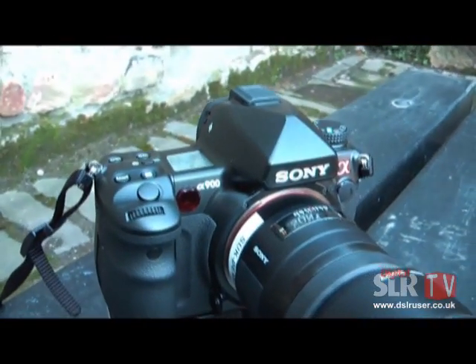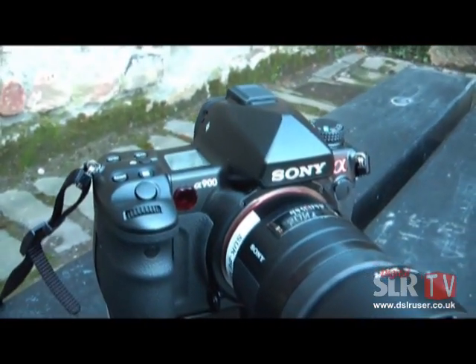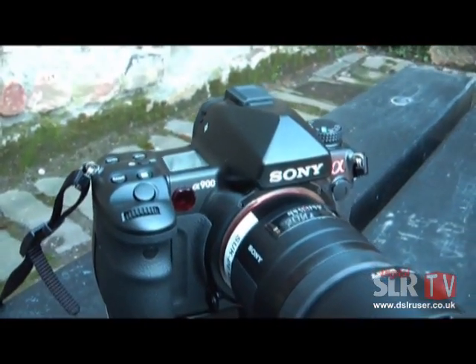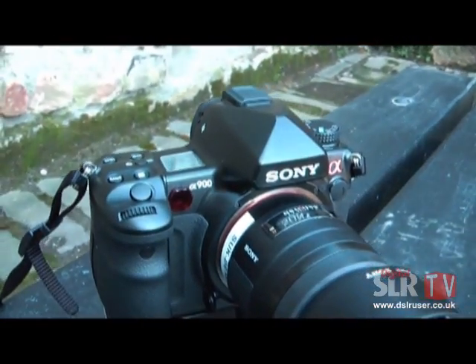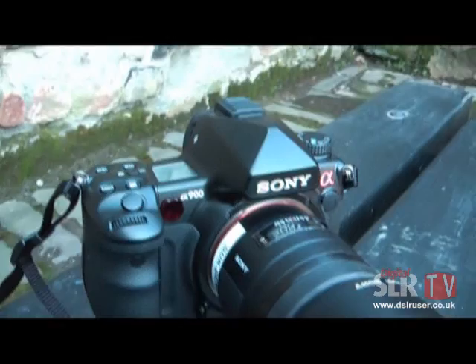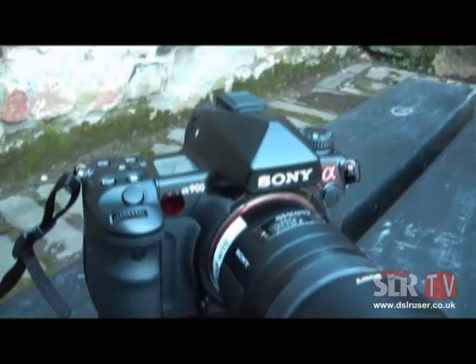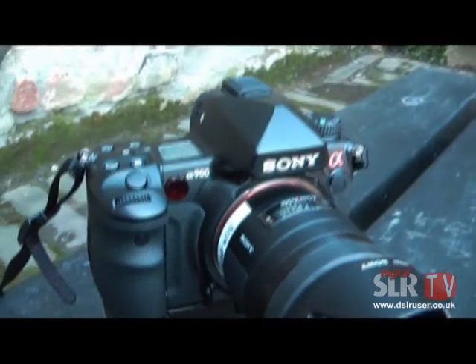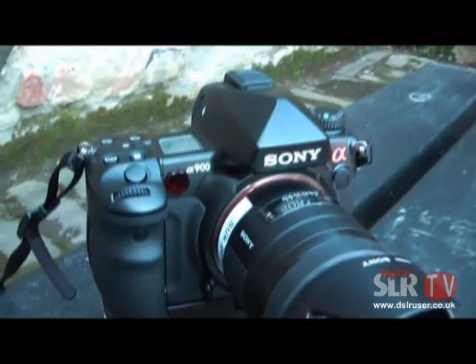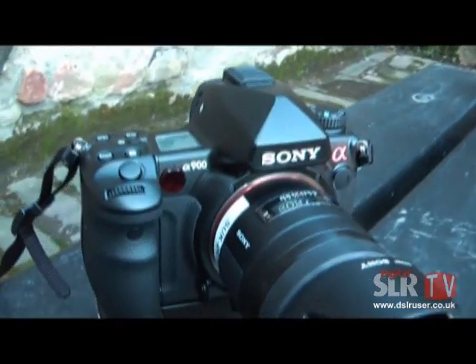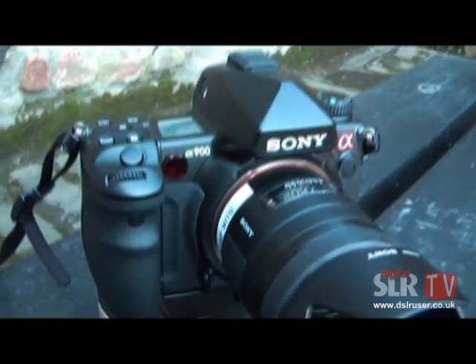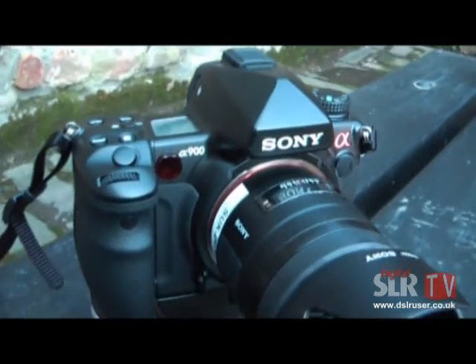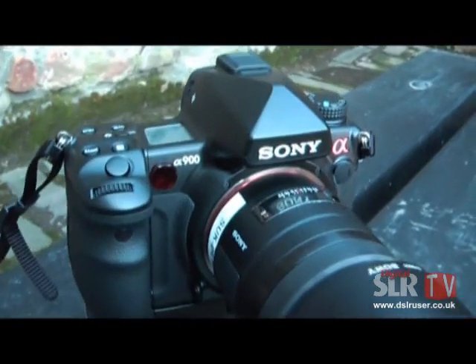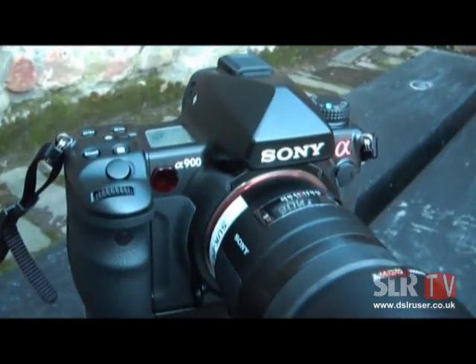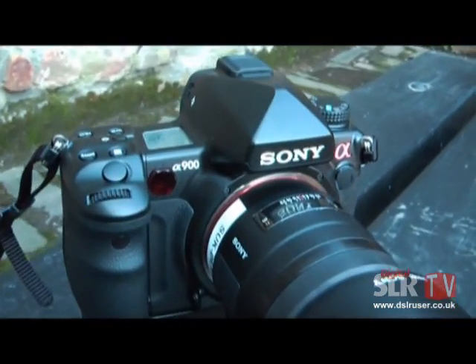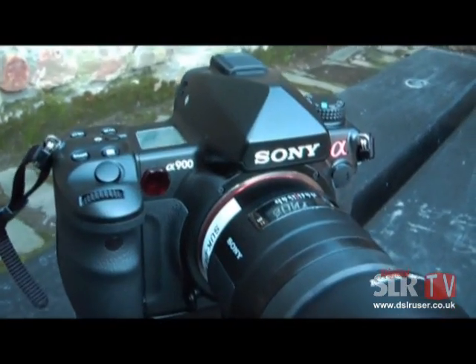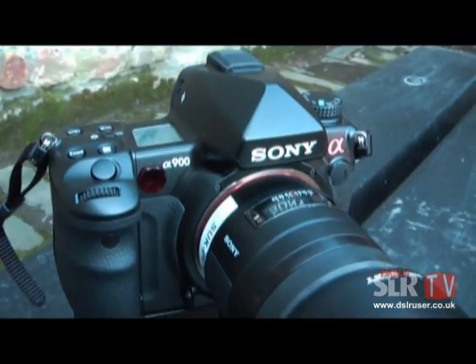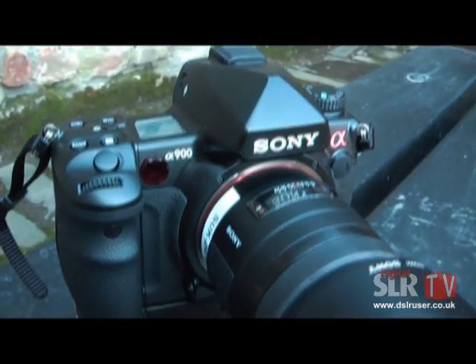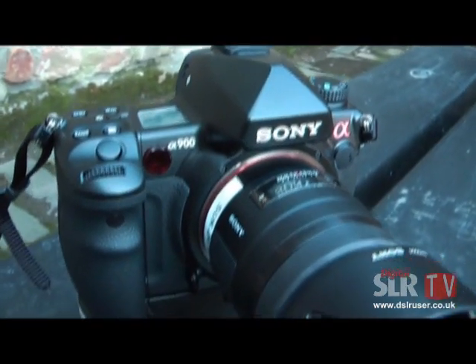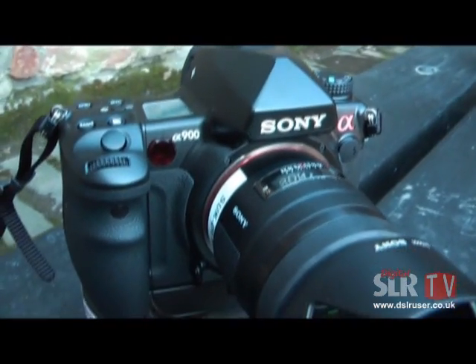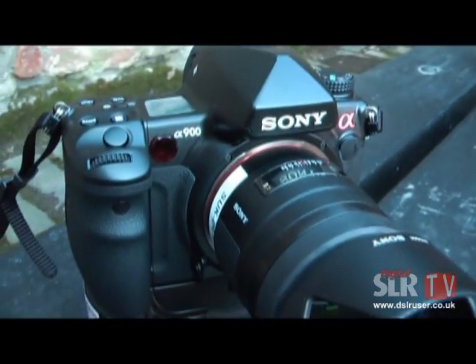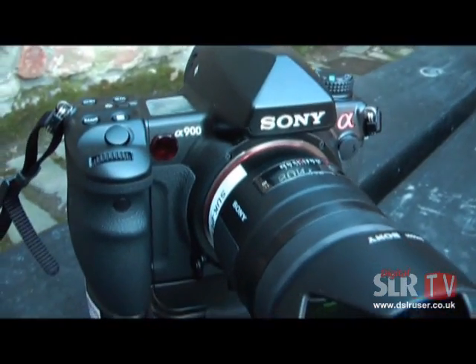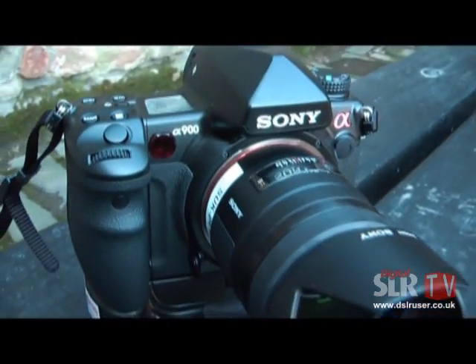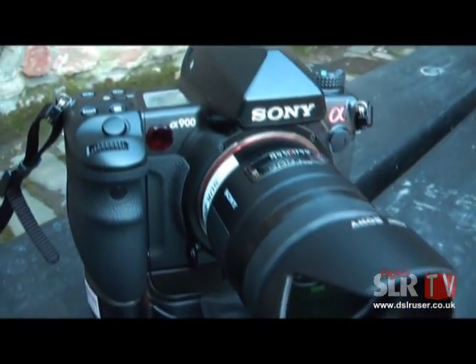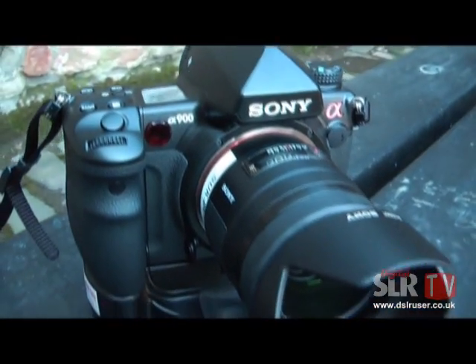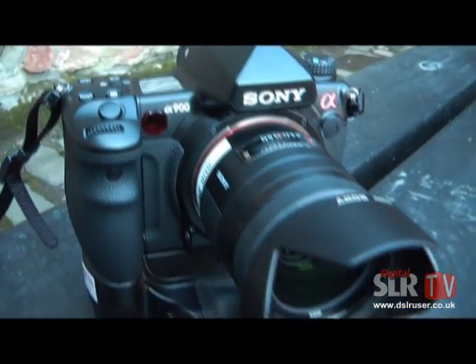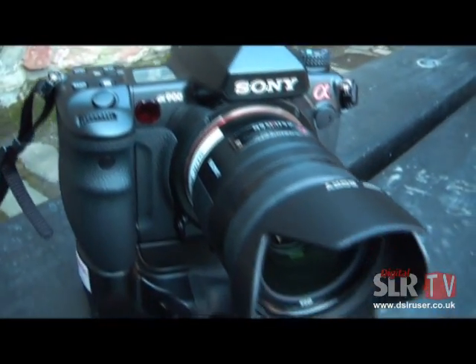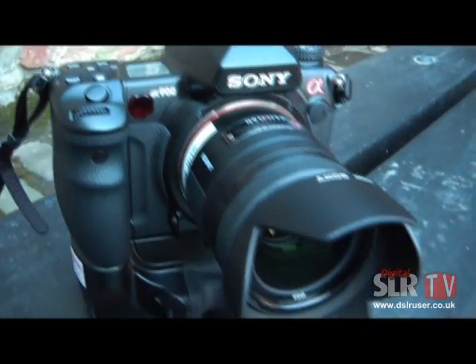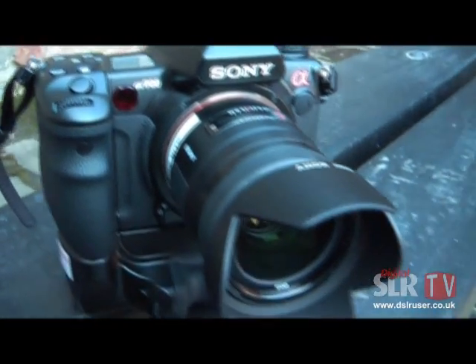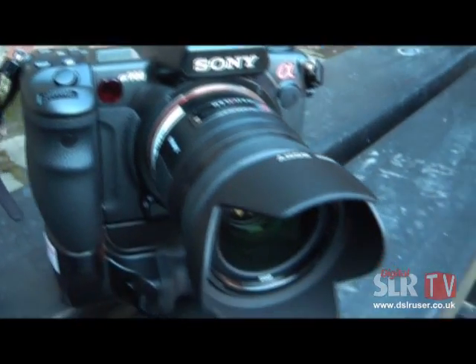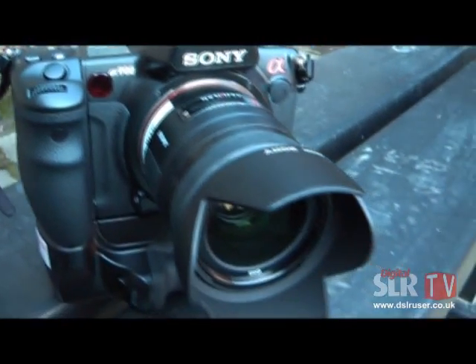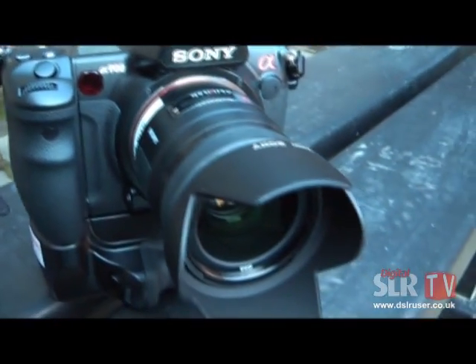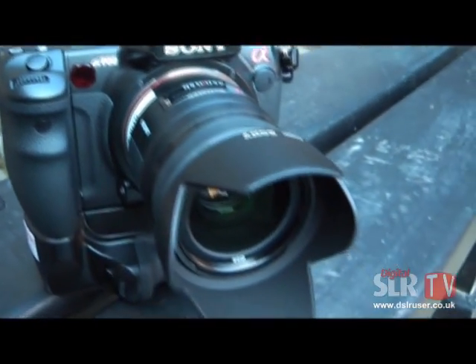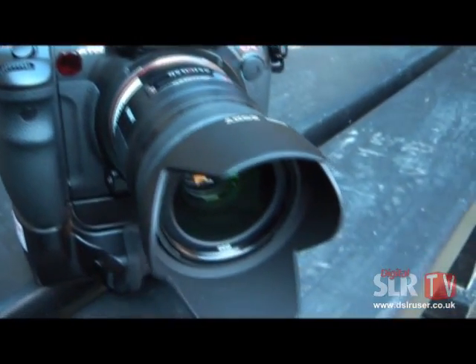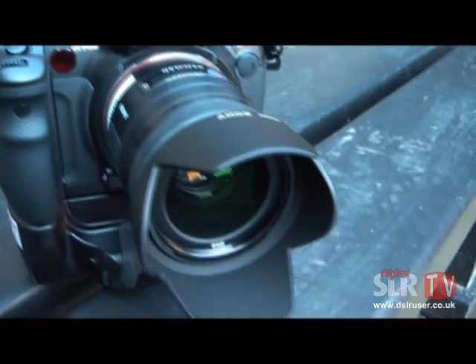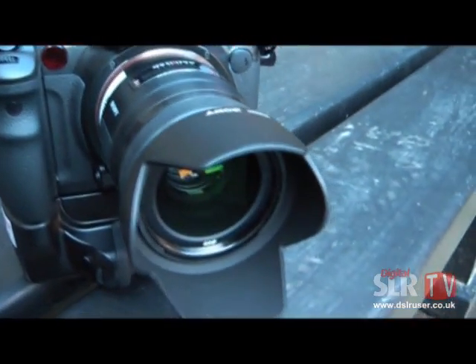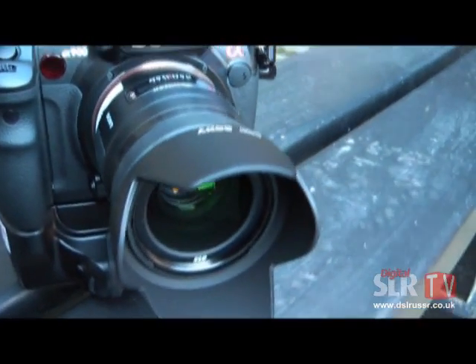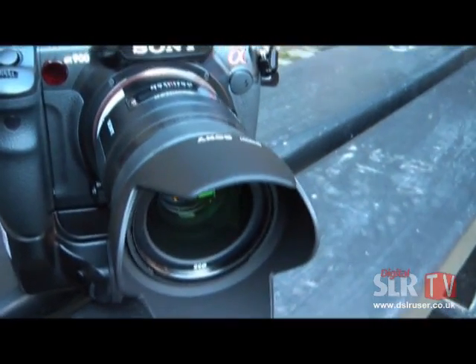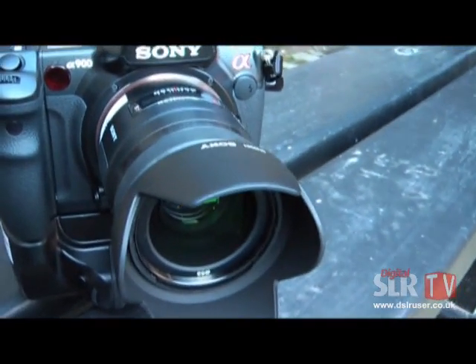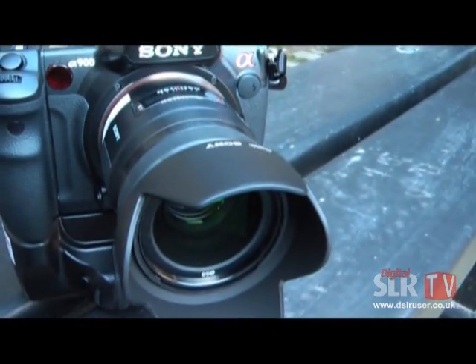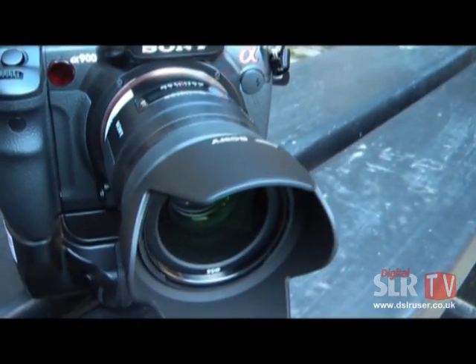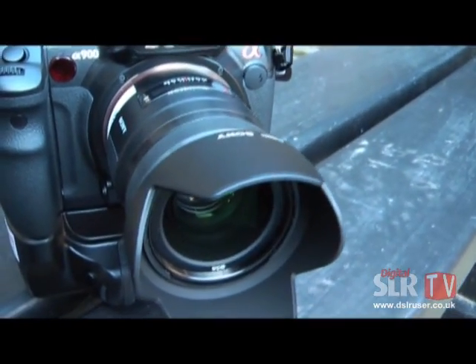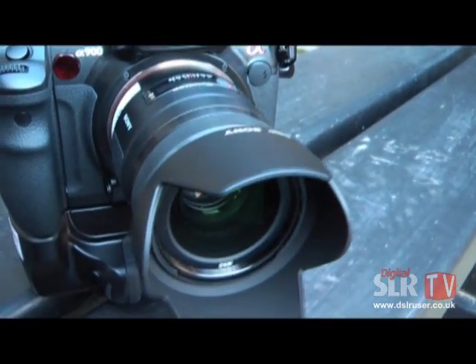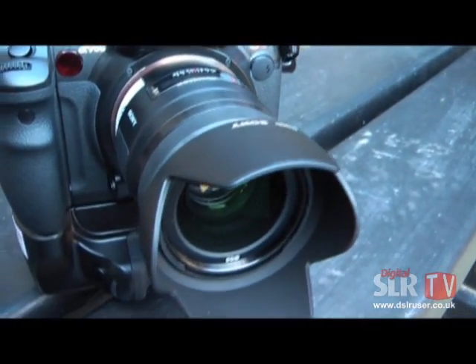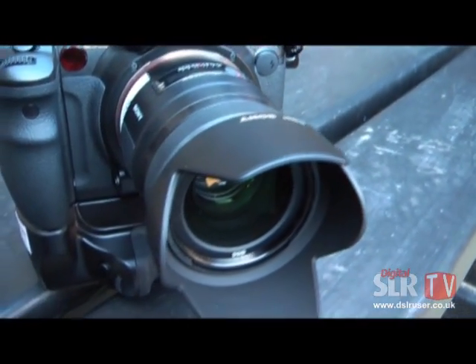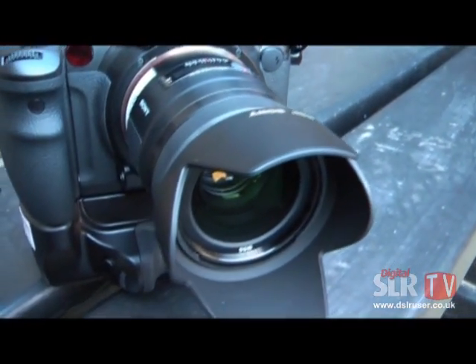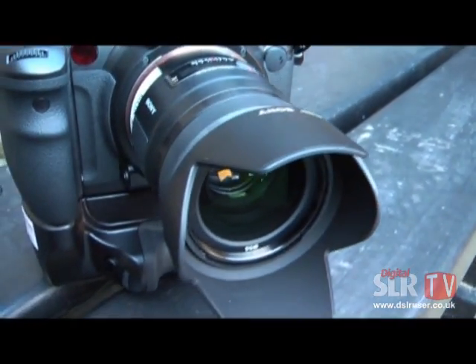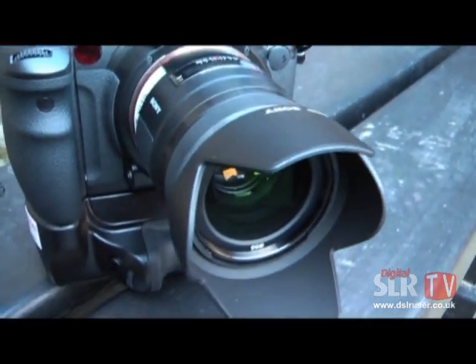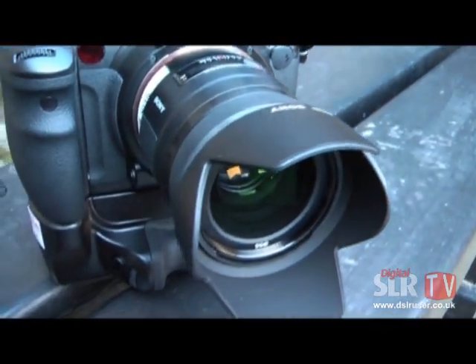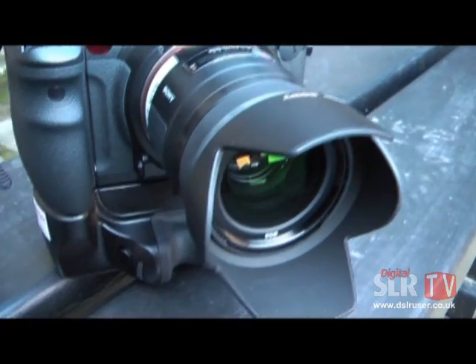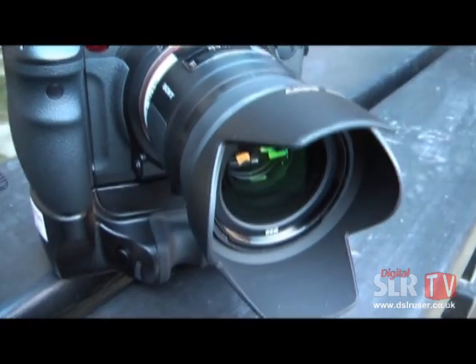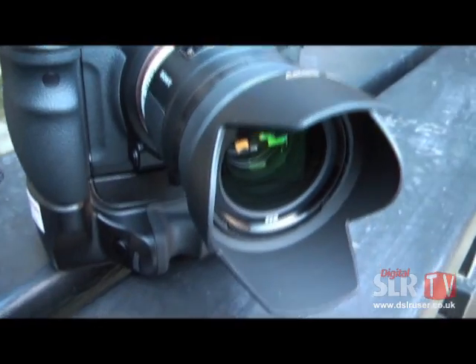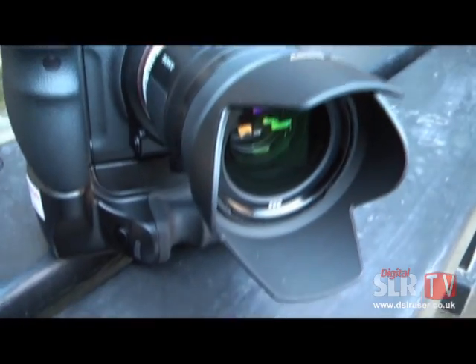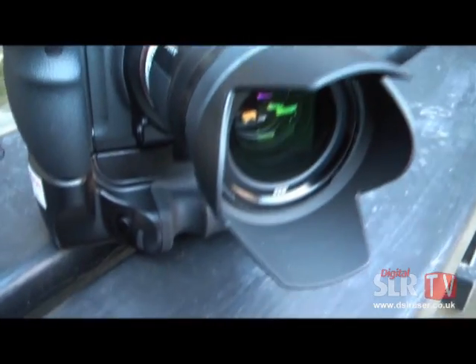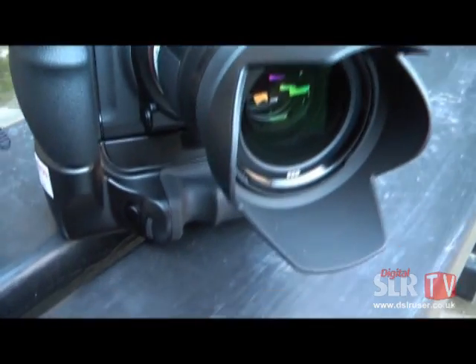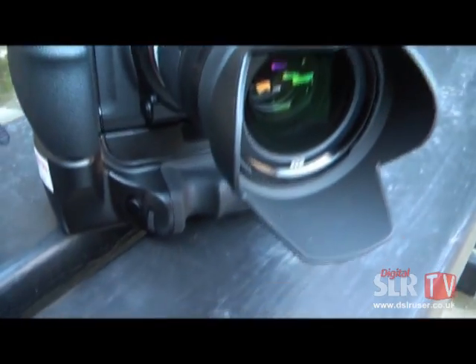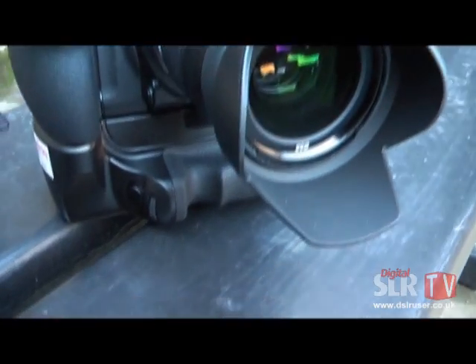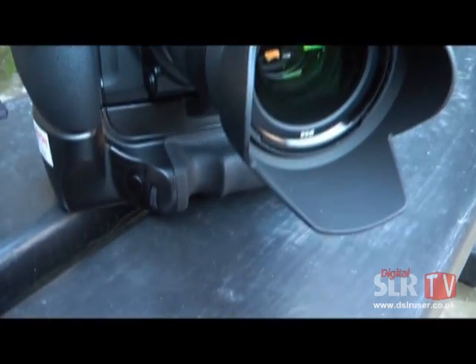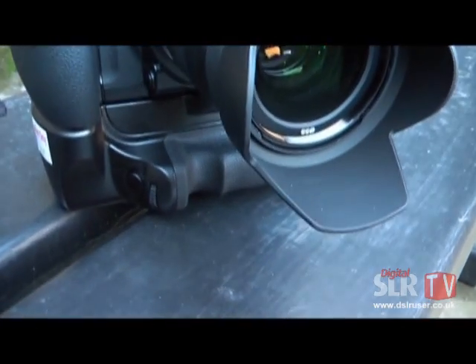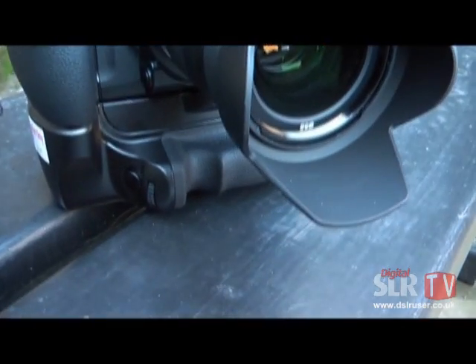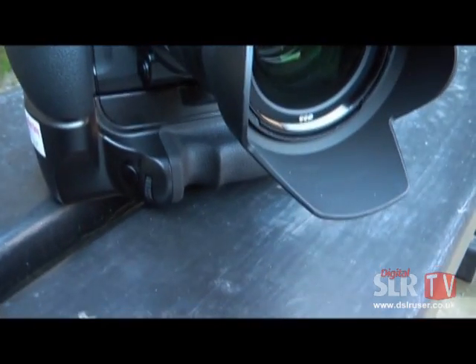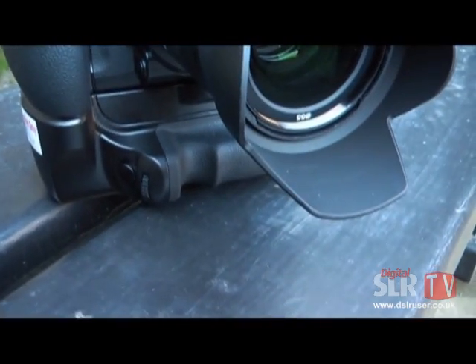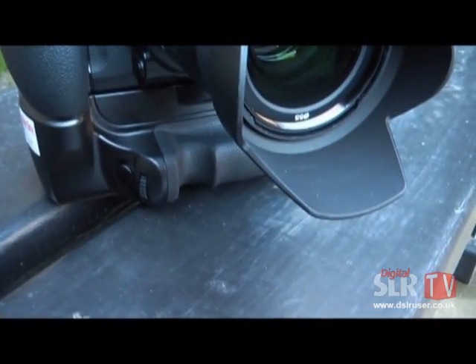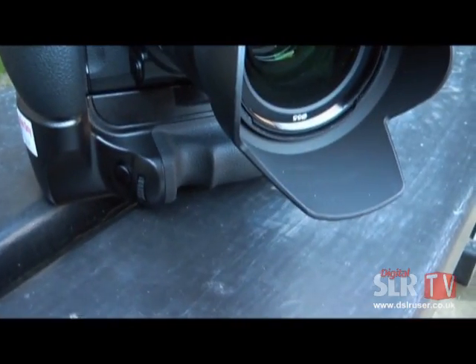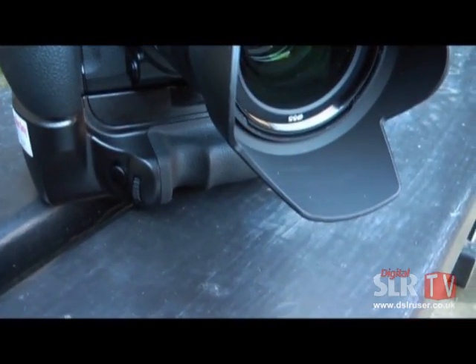Here it shows the Alpha 900. It's got a 35mm lens on it and the optional battery grip as well.